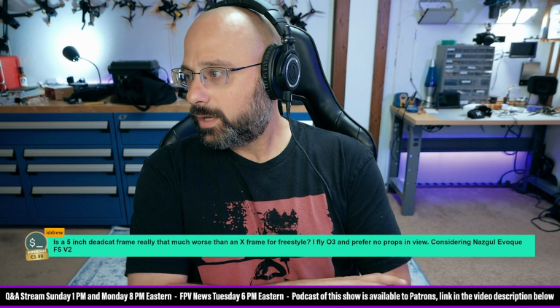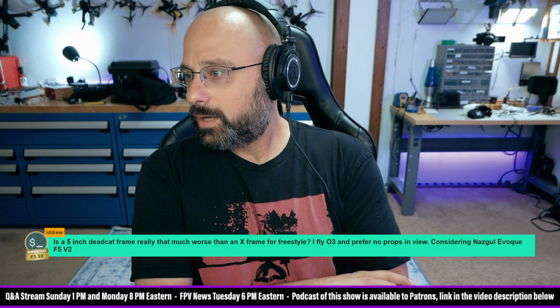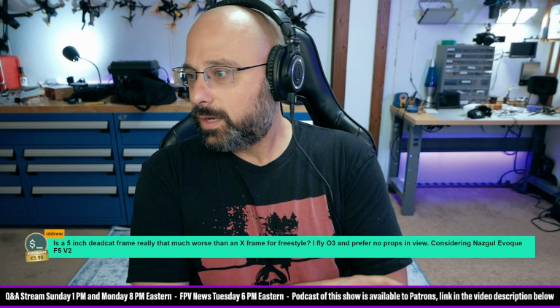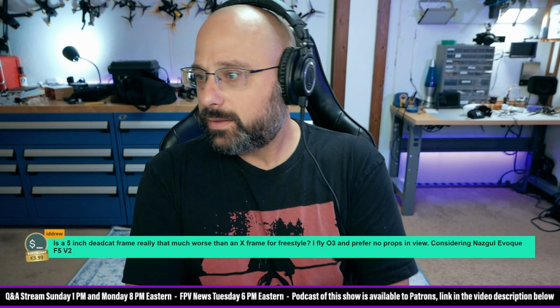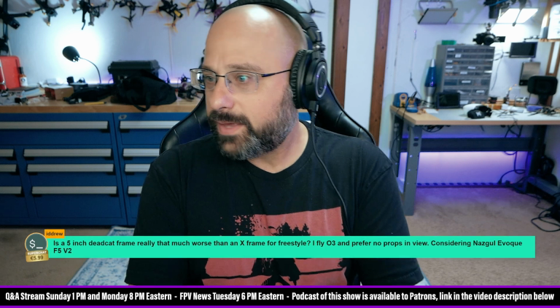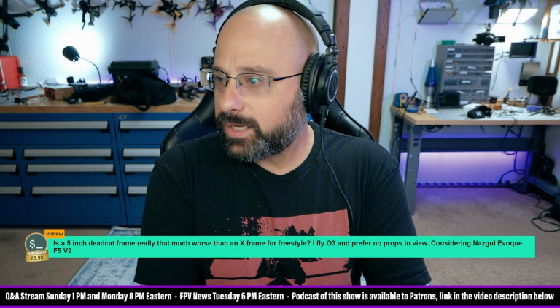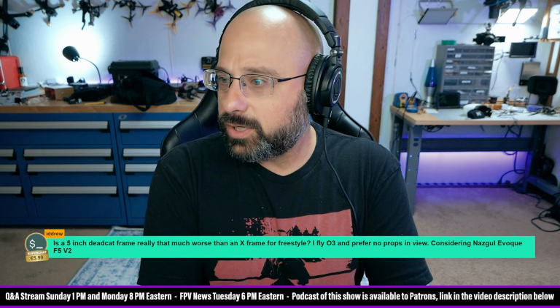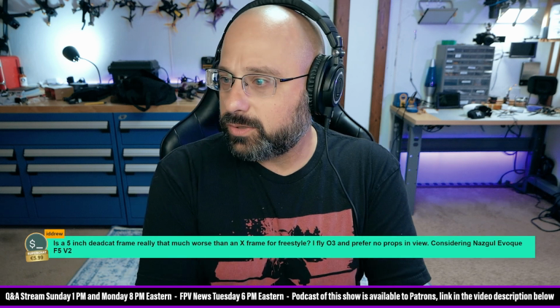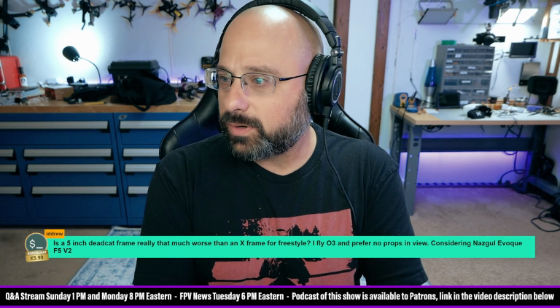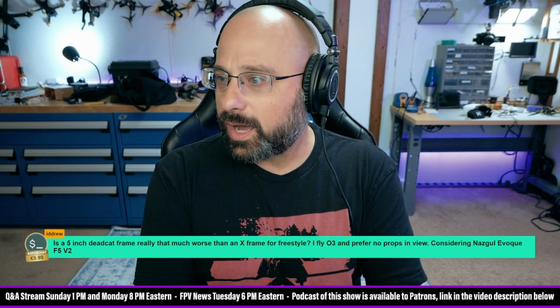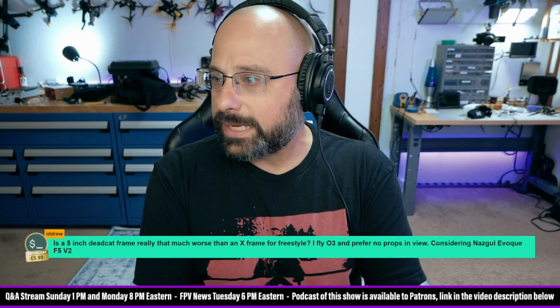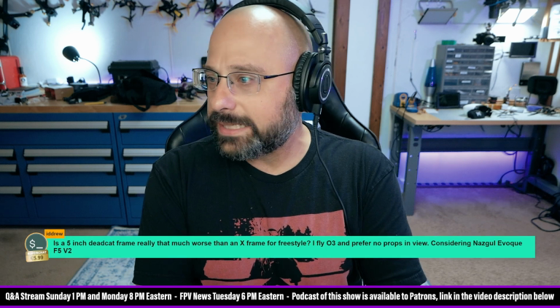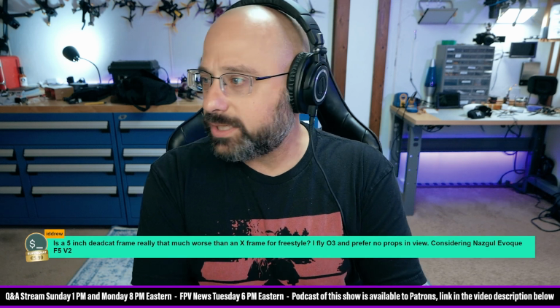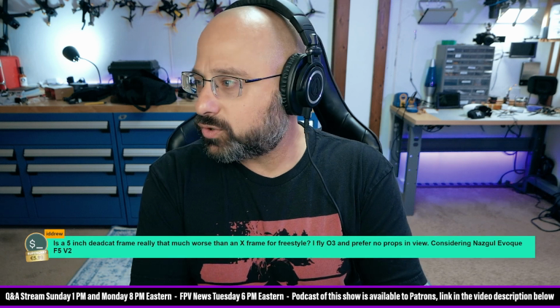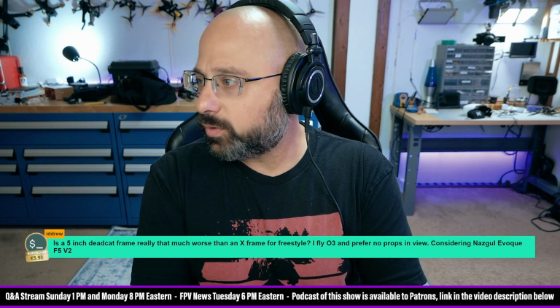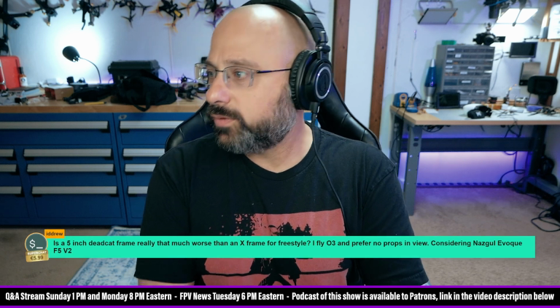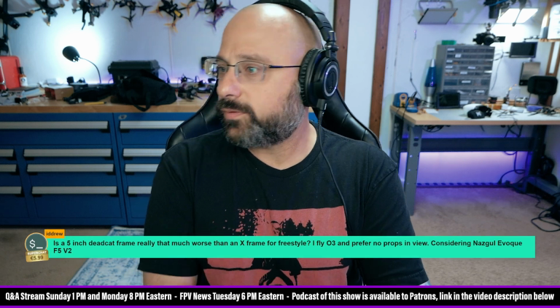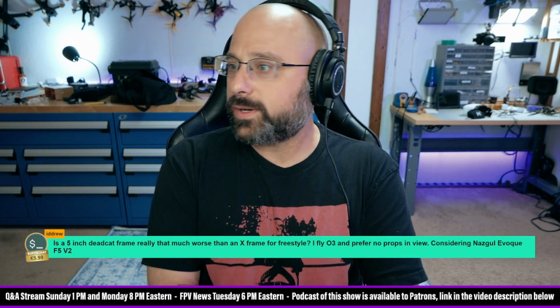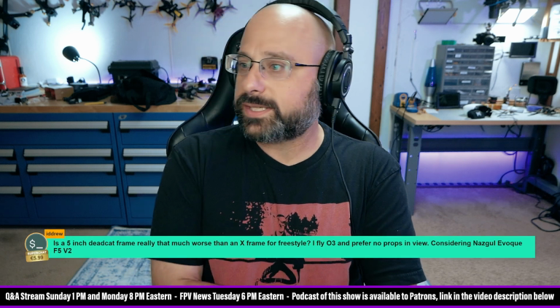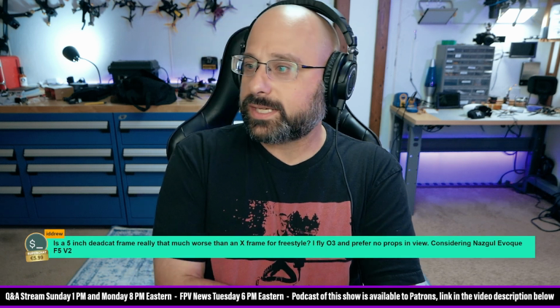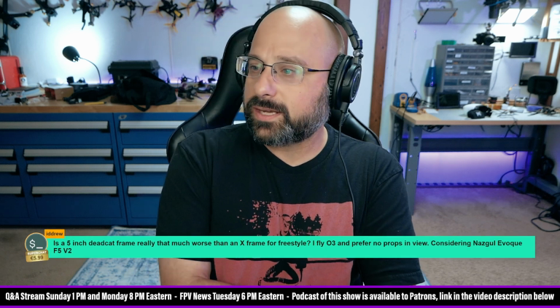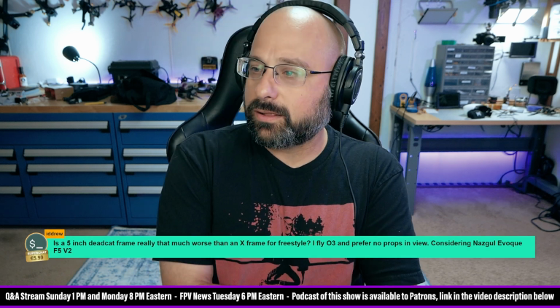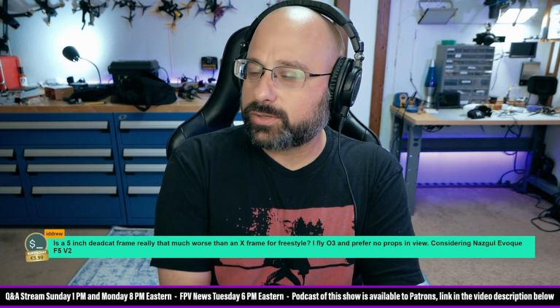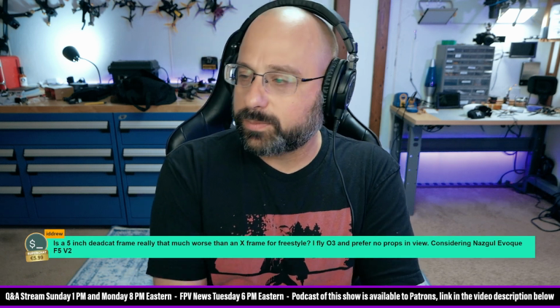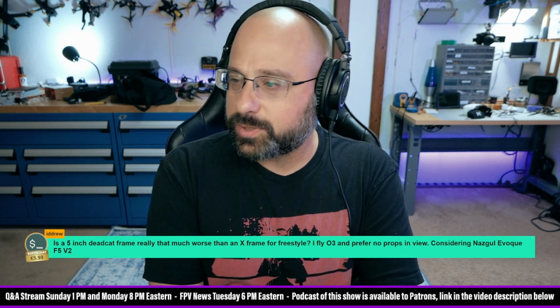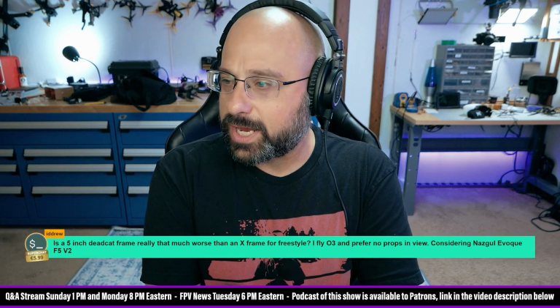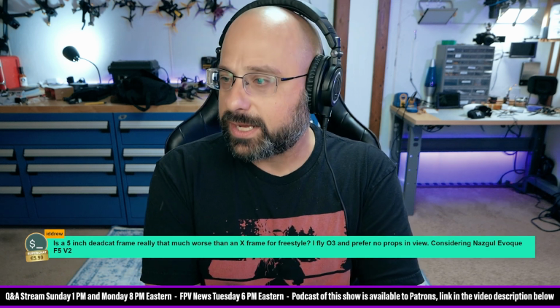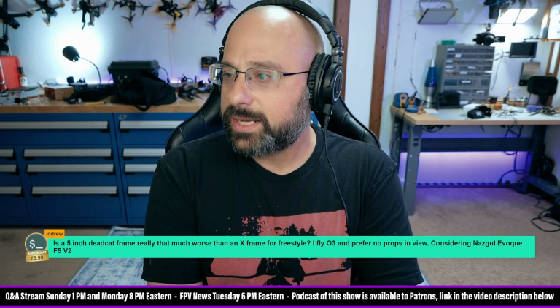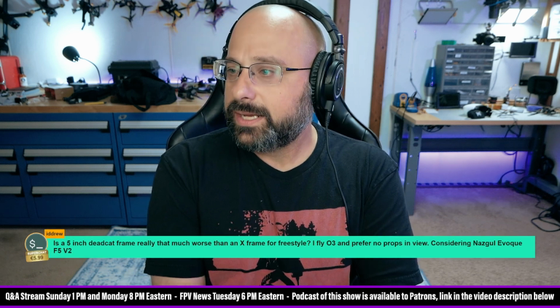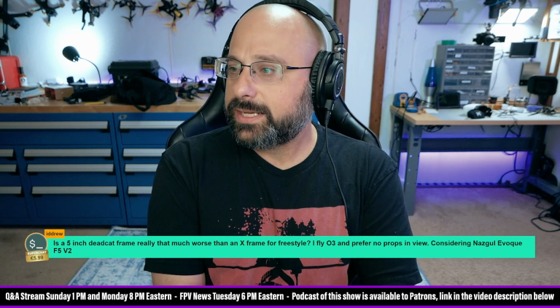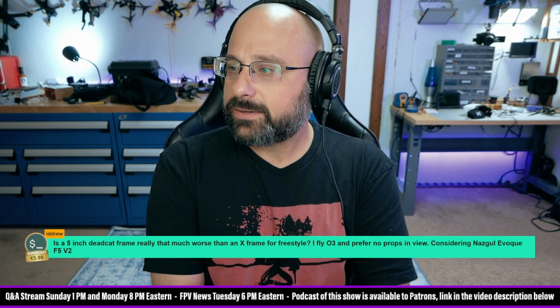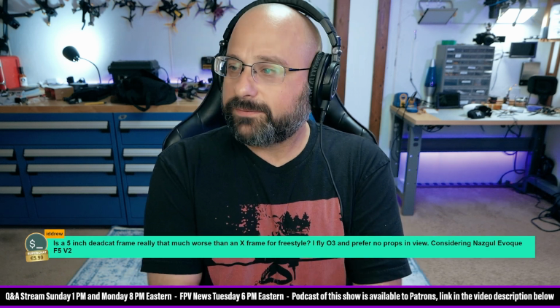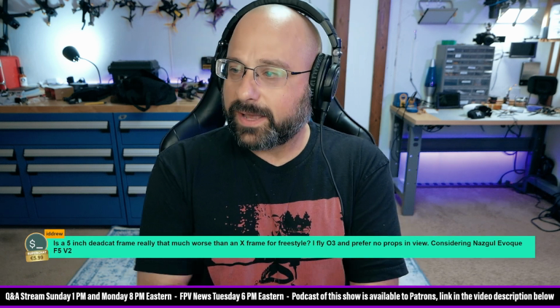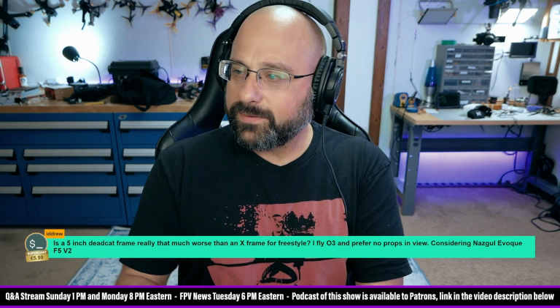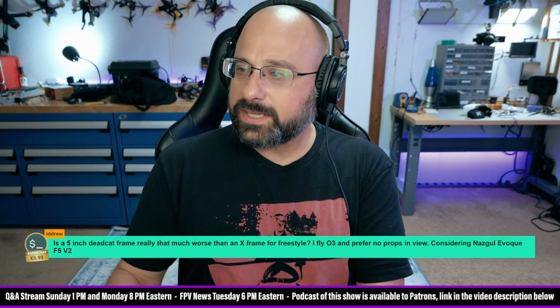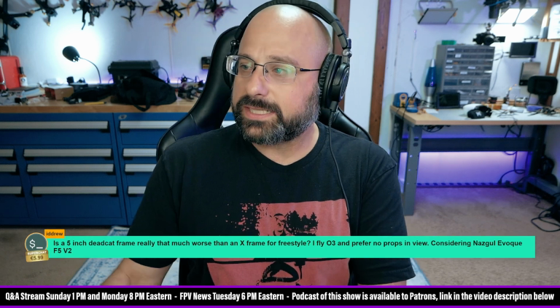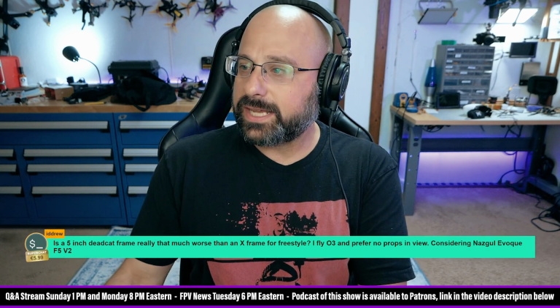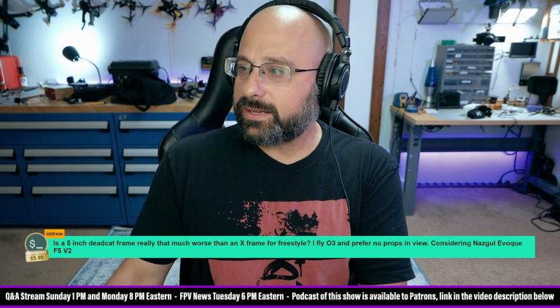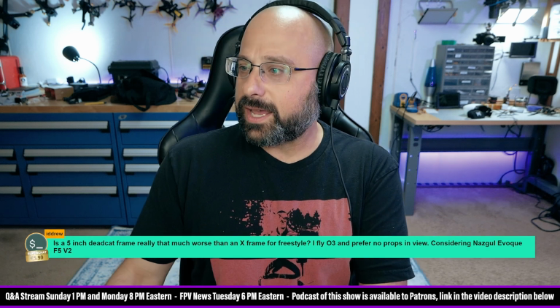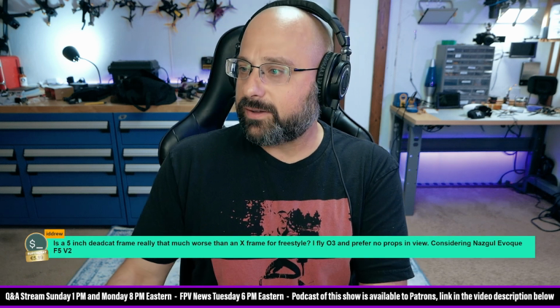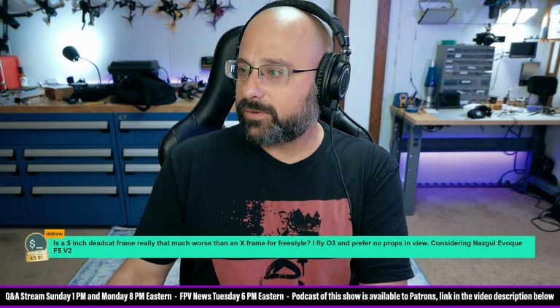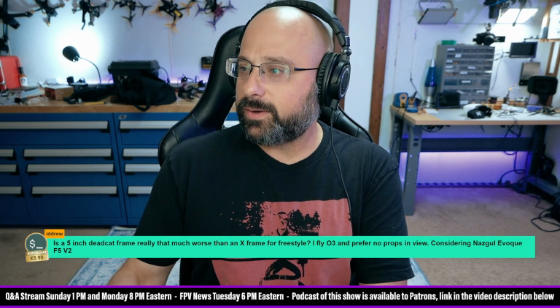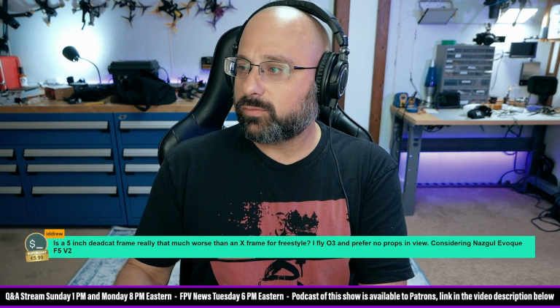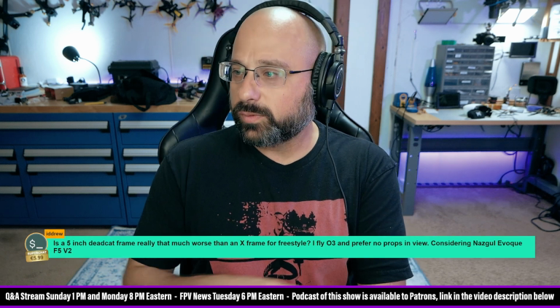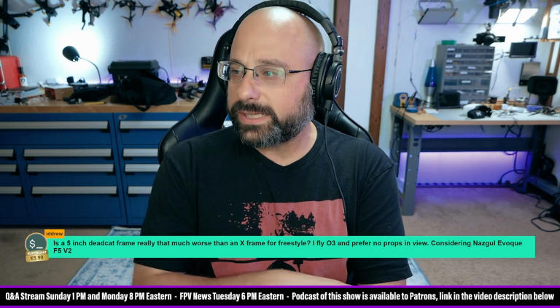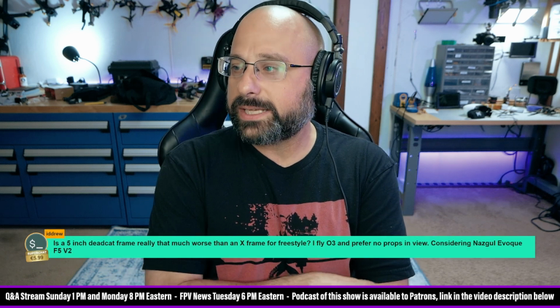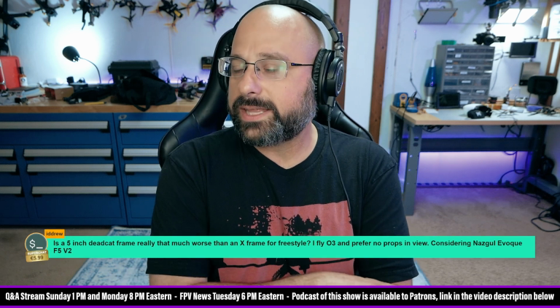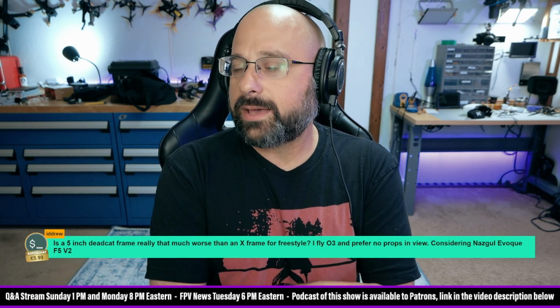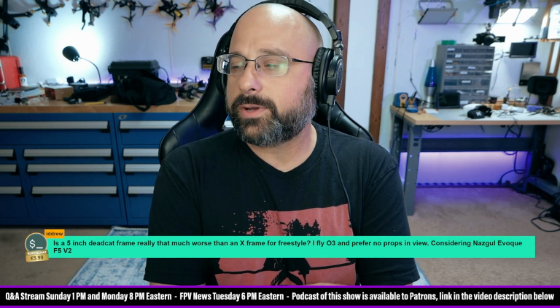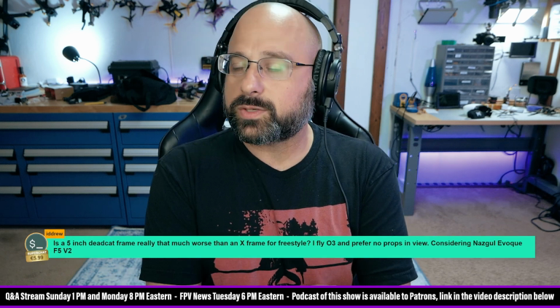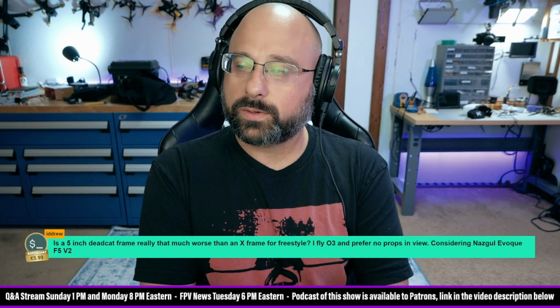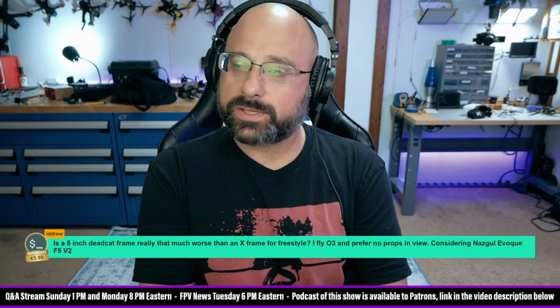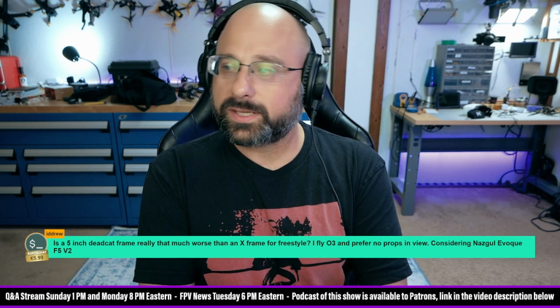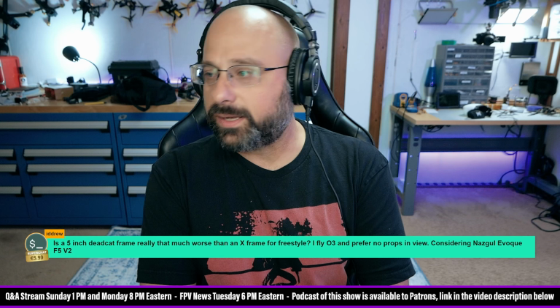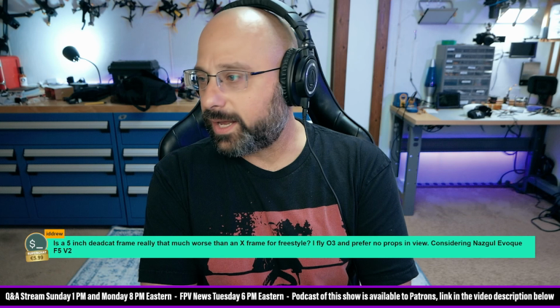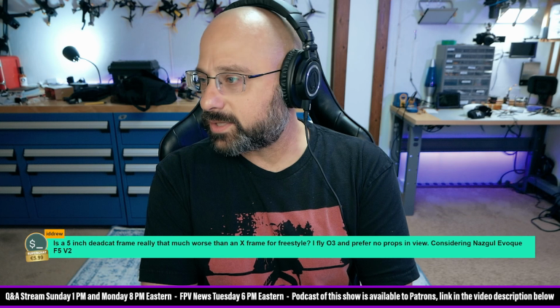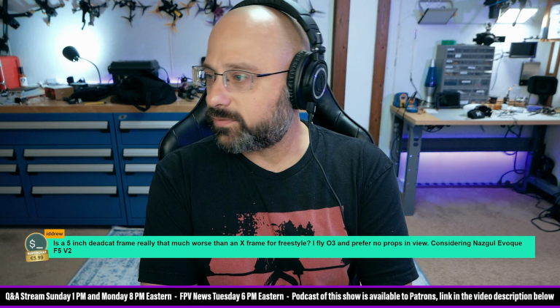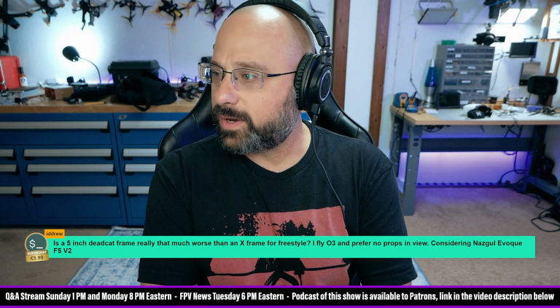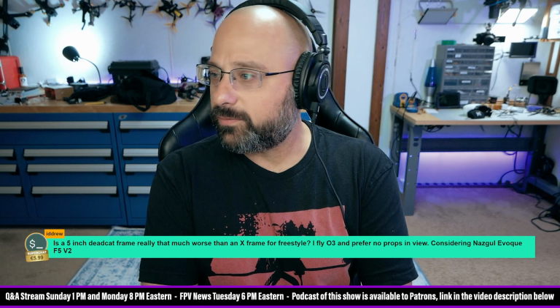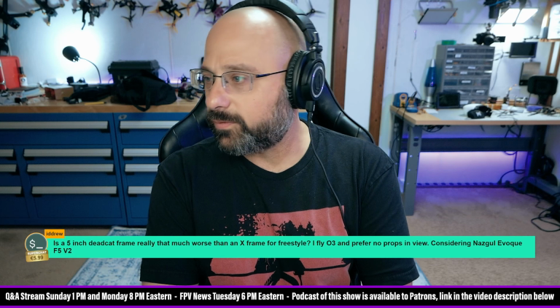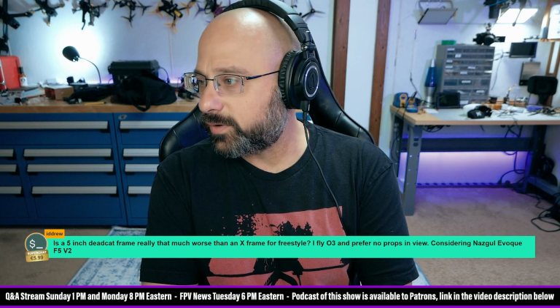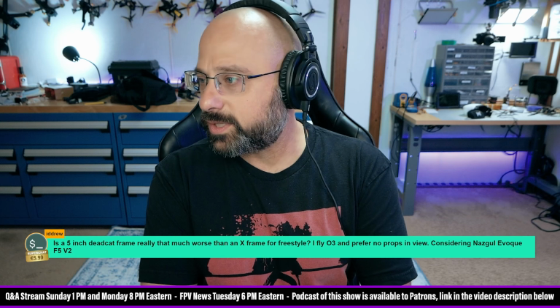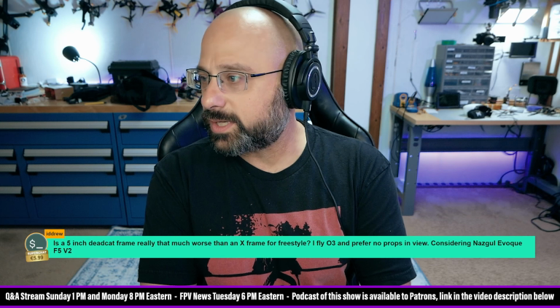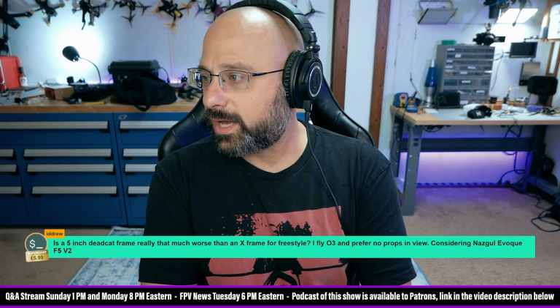Thank you IDDrew for a $6 Super Chat. Is a 5-inch dead cat frame really that much worse than an X-frame for freestyle?